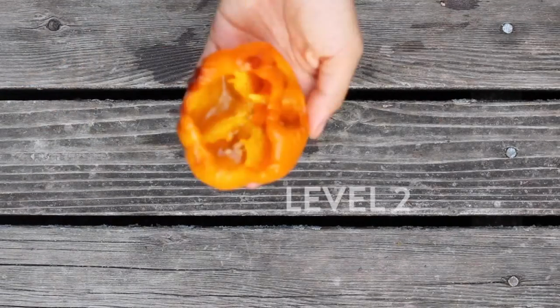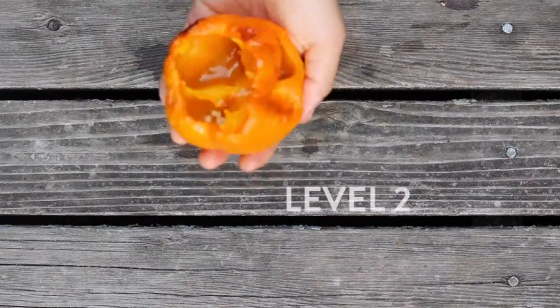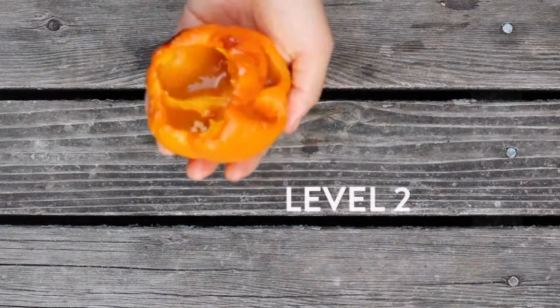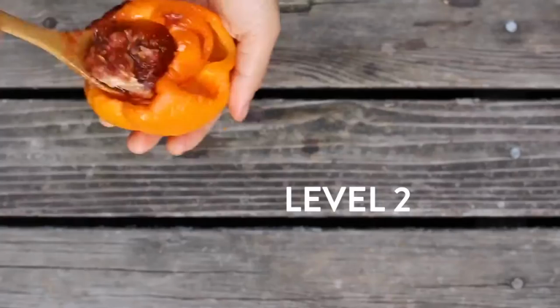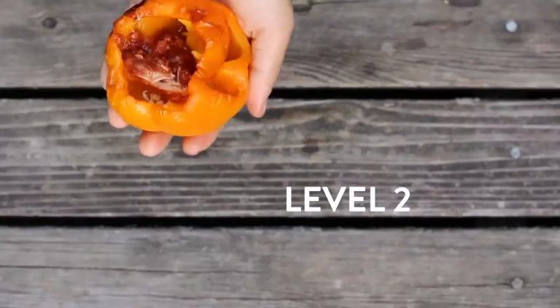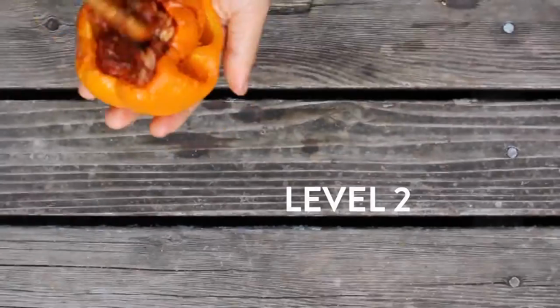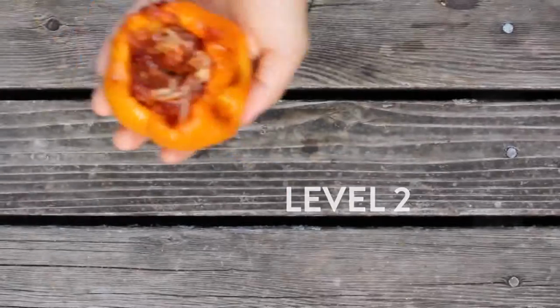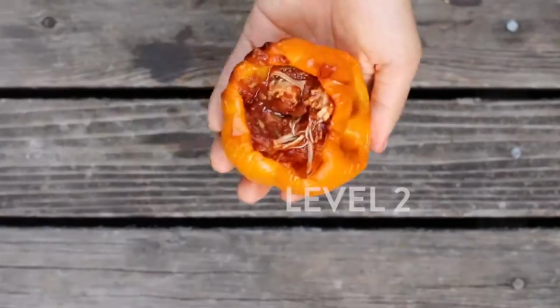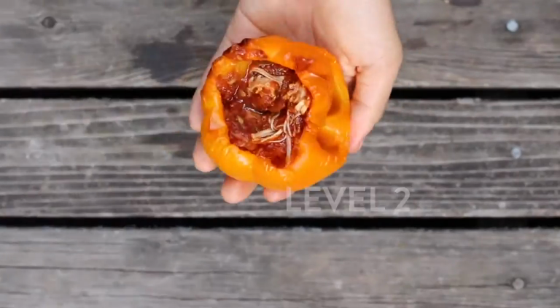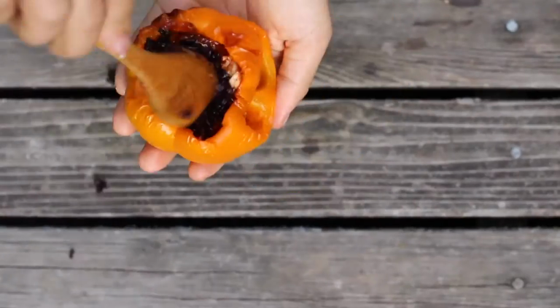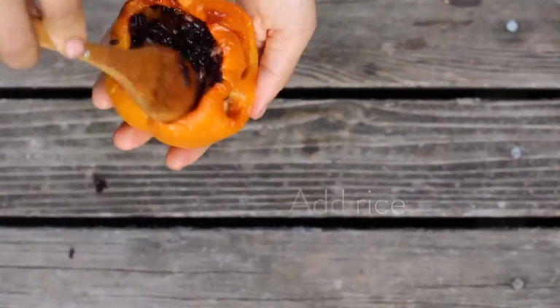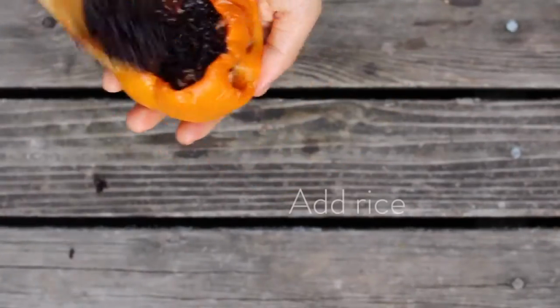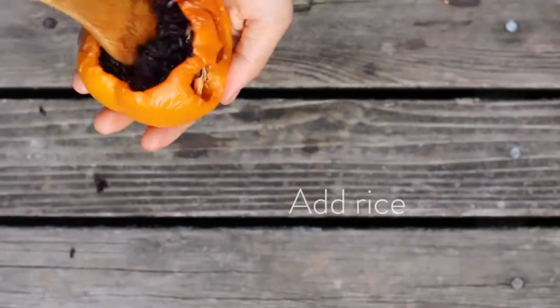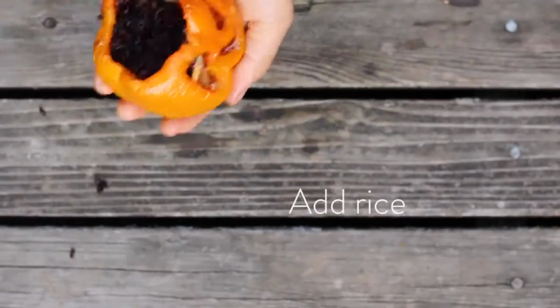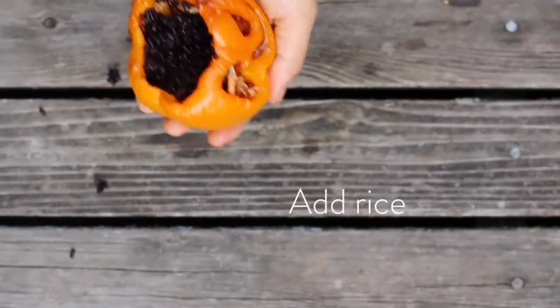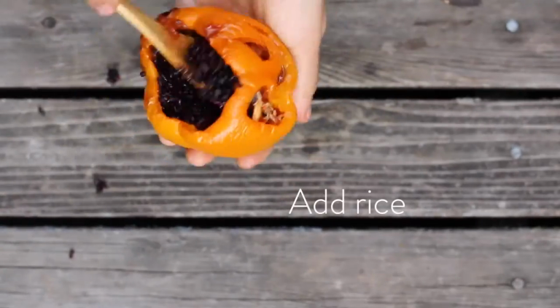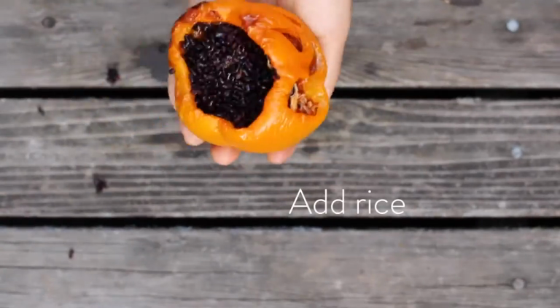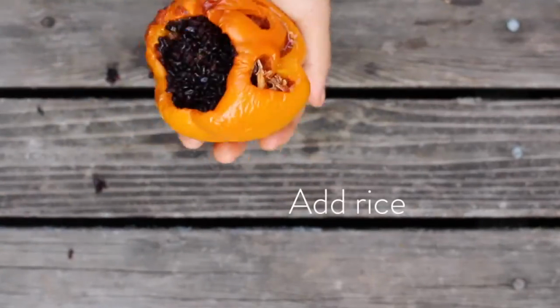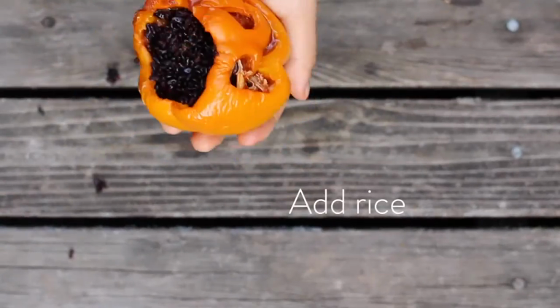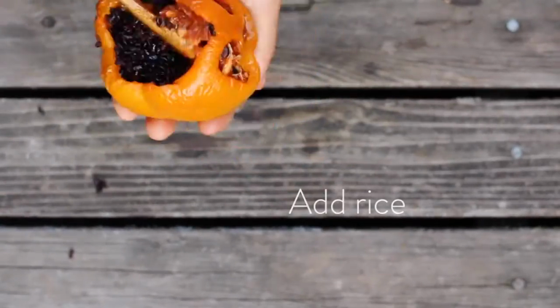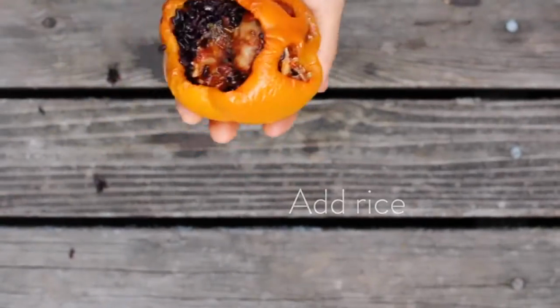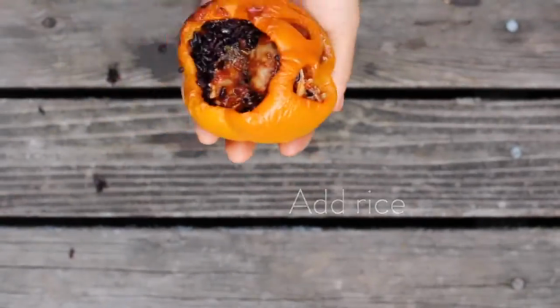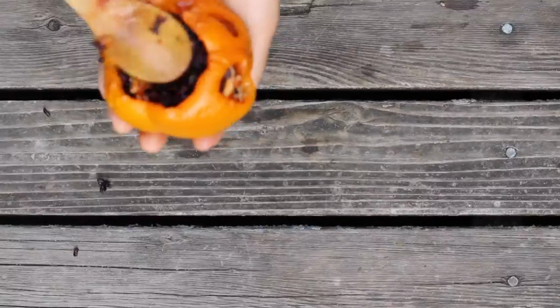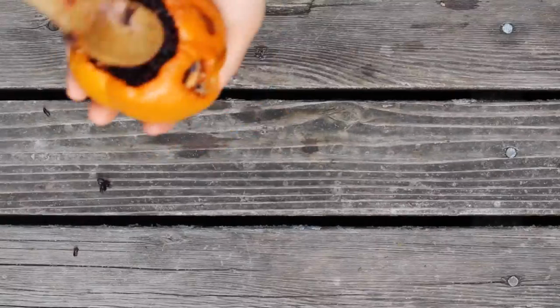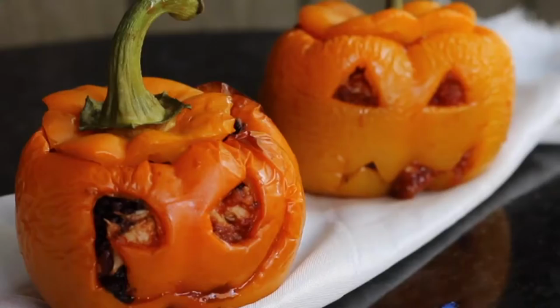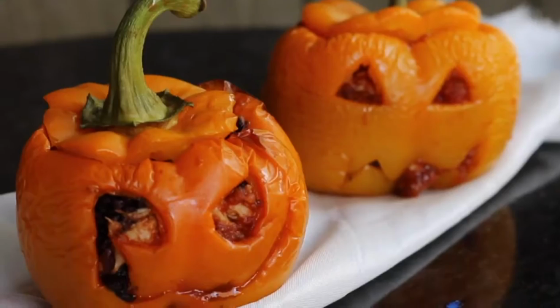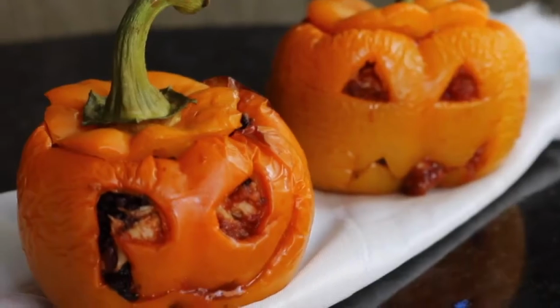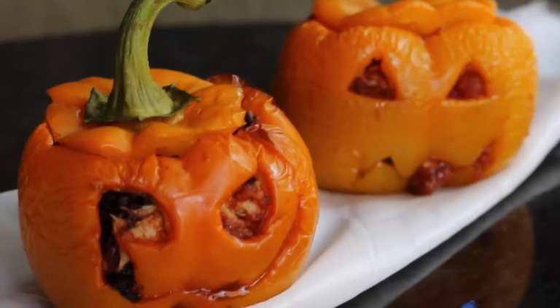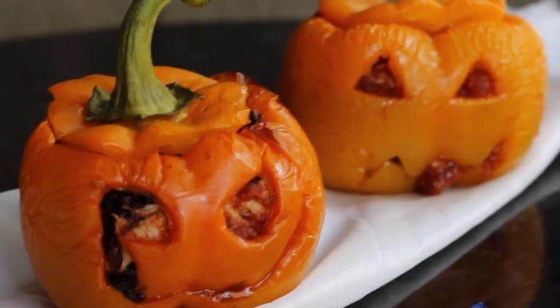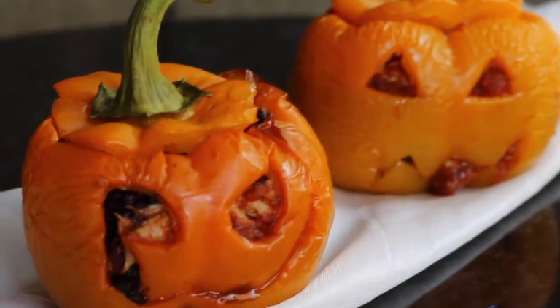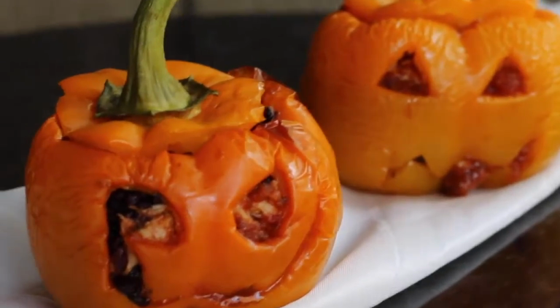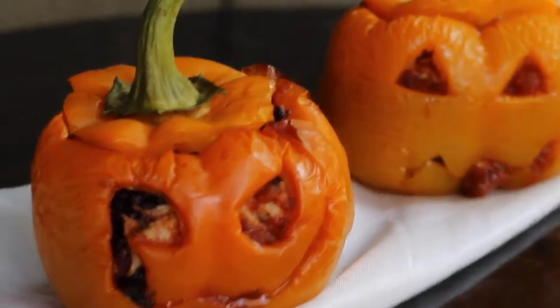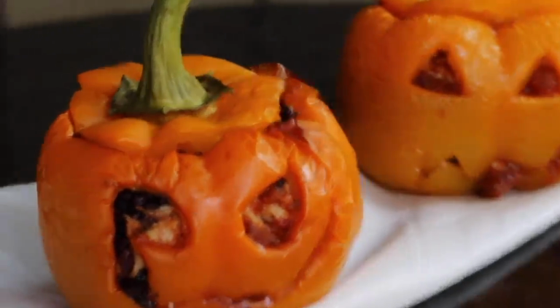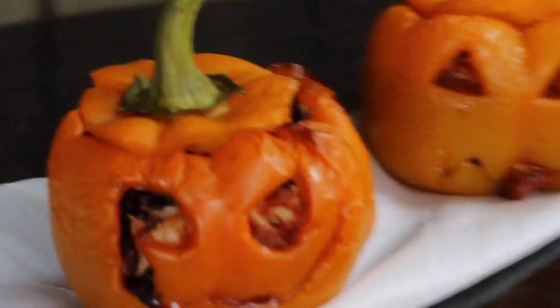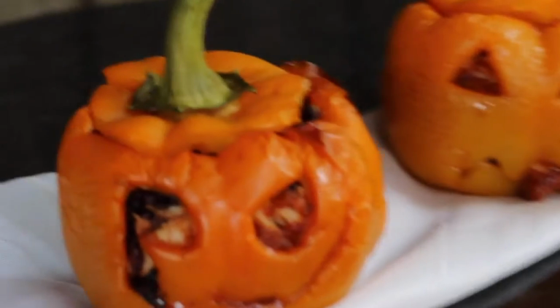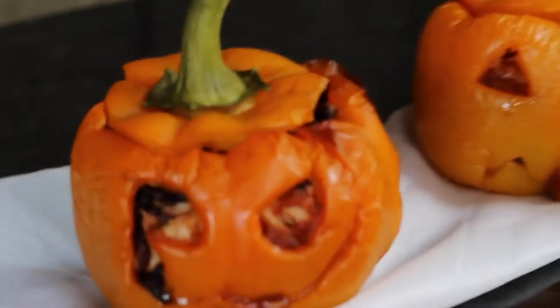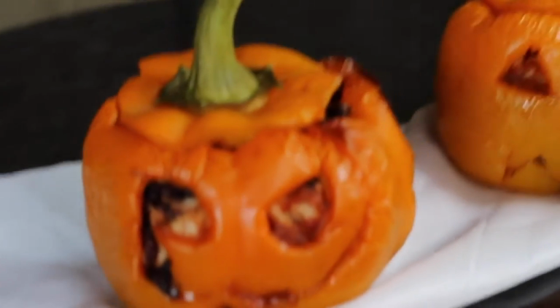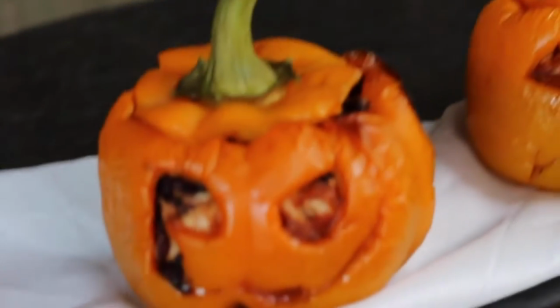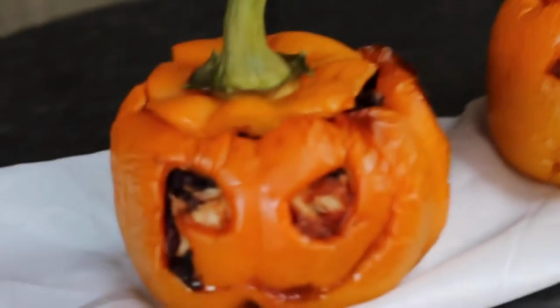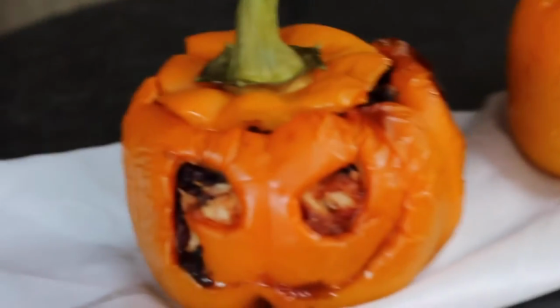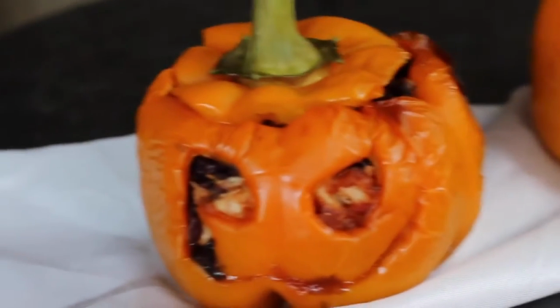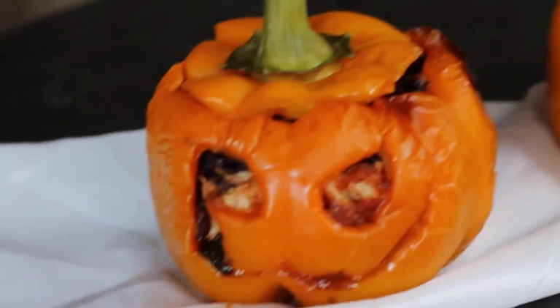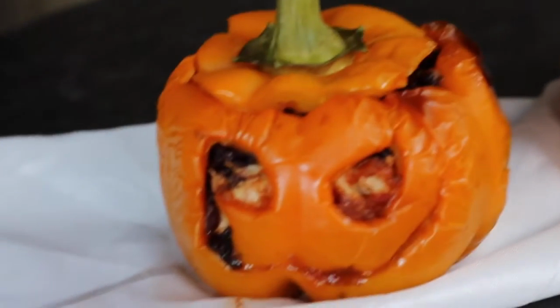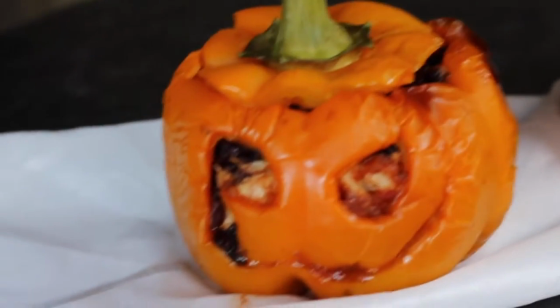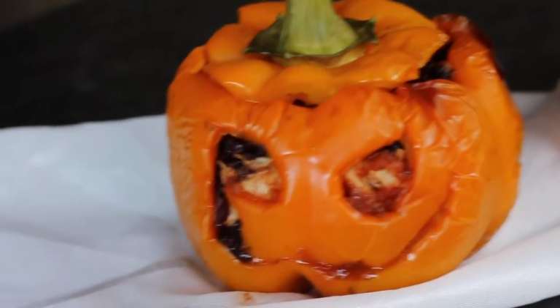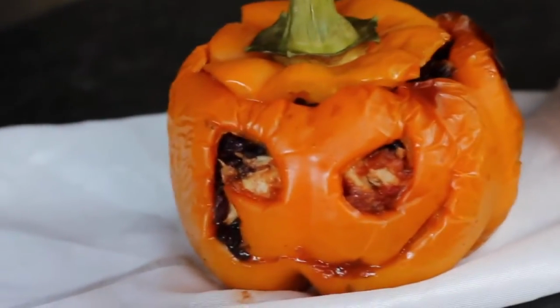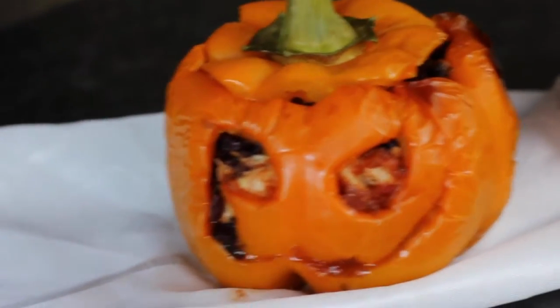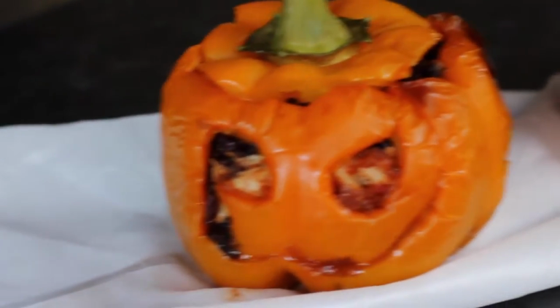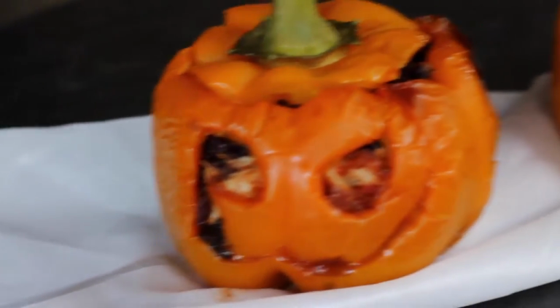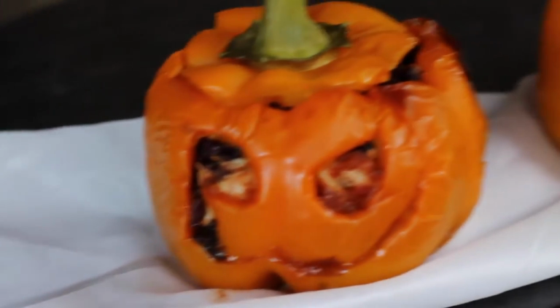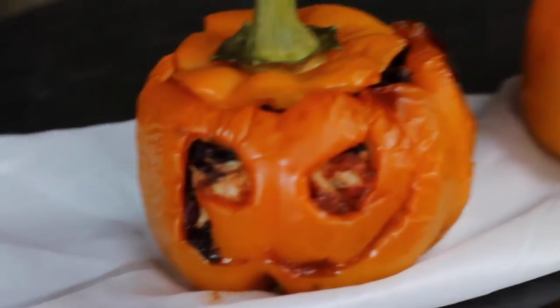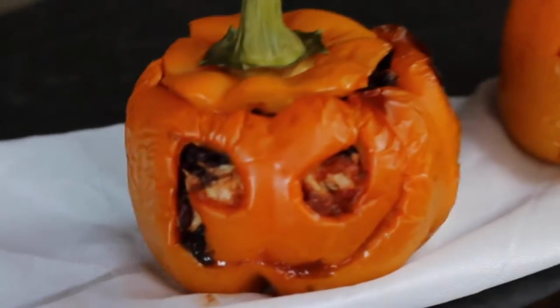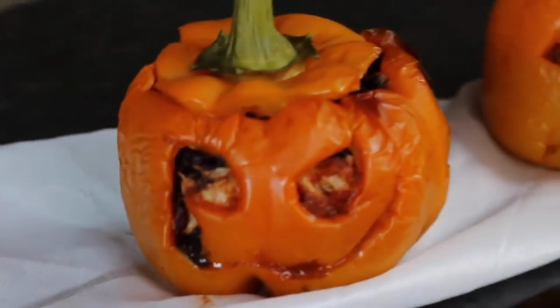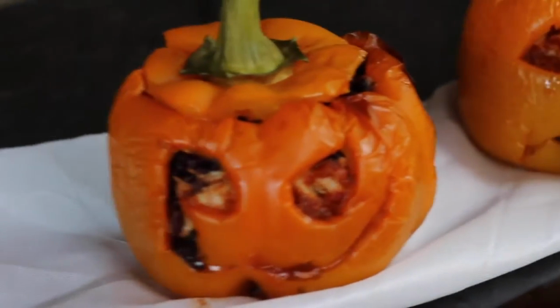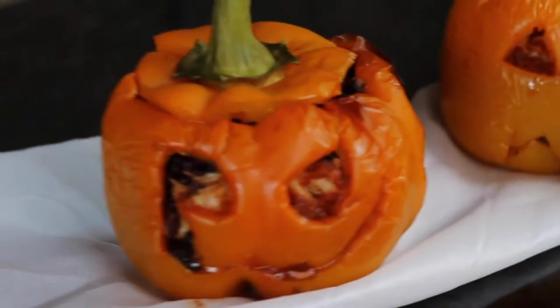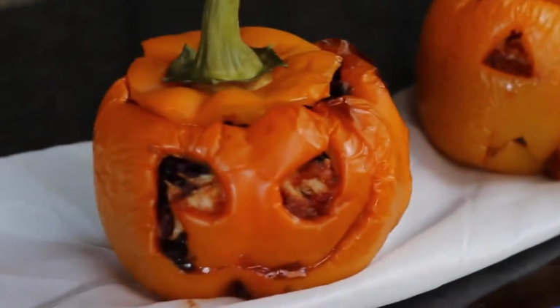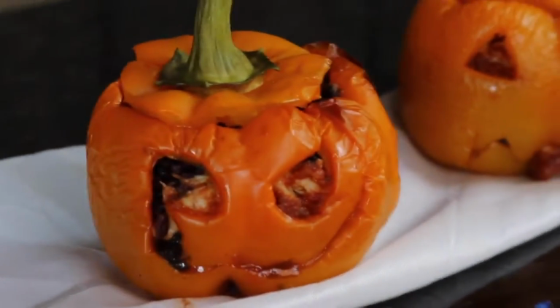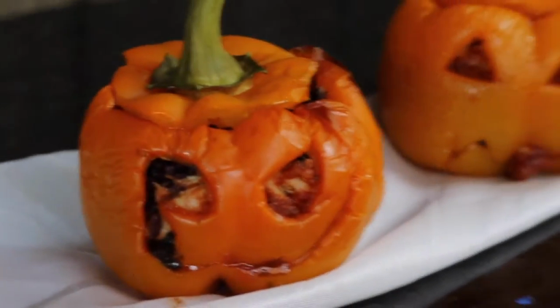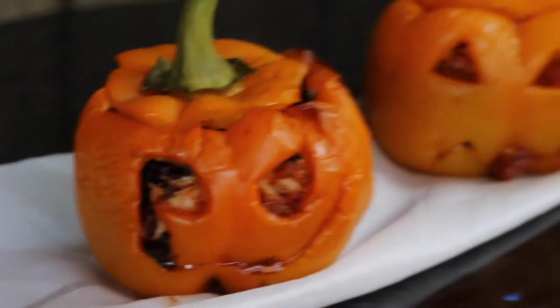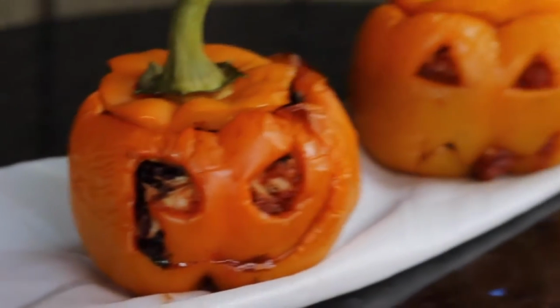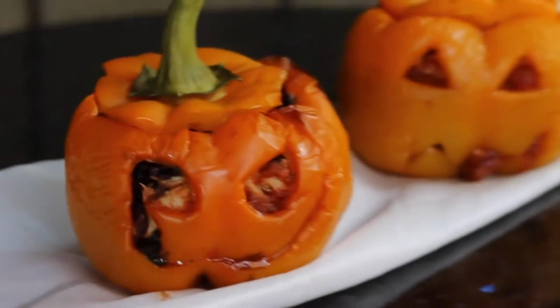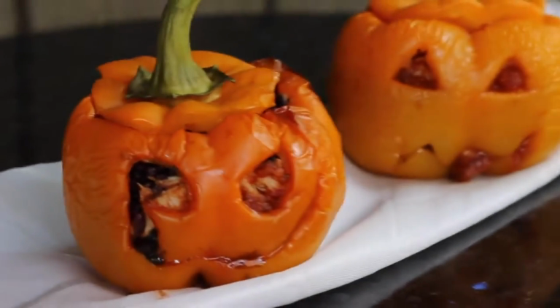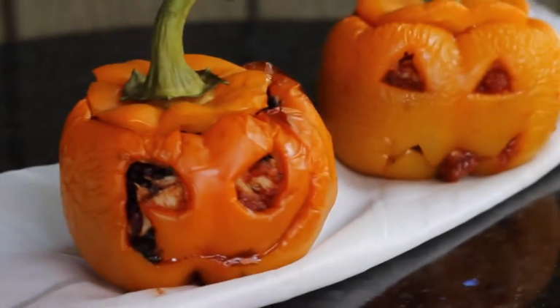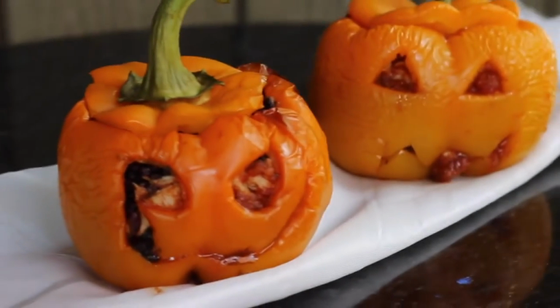And if you're on level two, time to add some rice. Dun dun dun dun! There are your jack-o-lanterns.